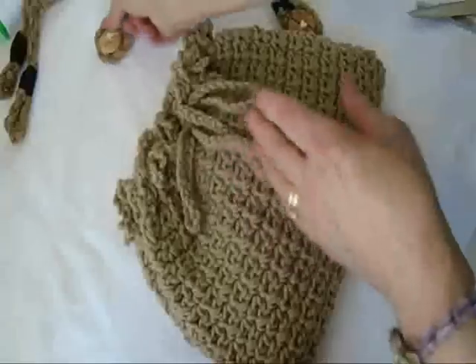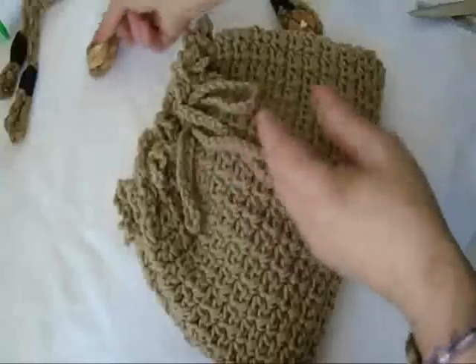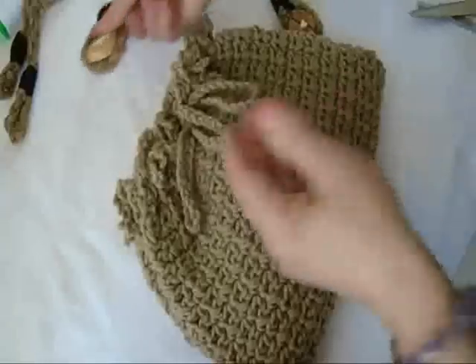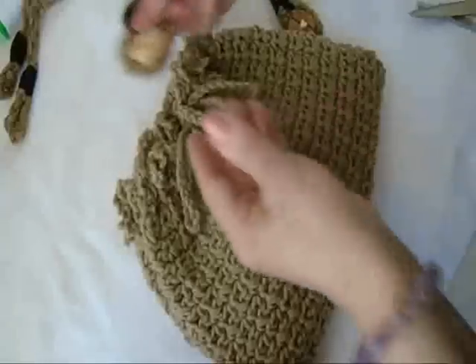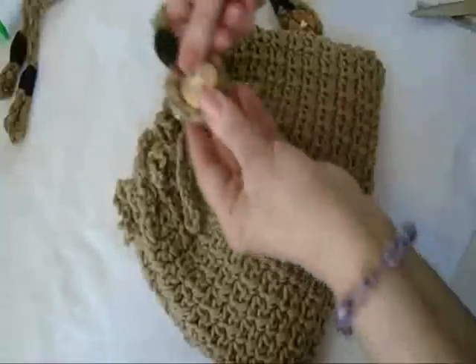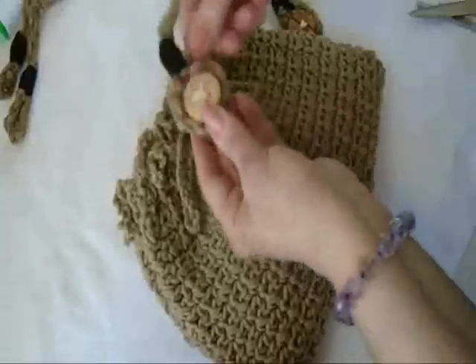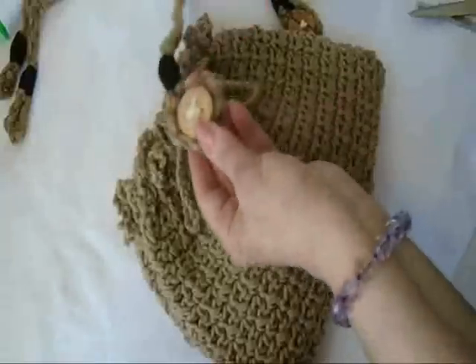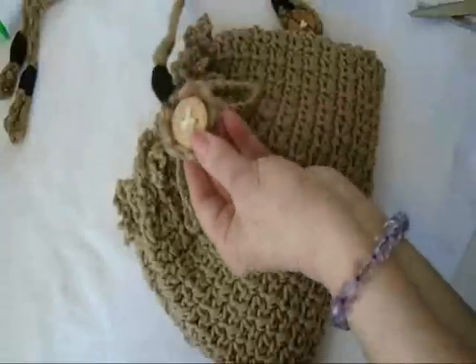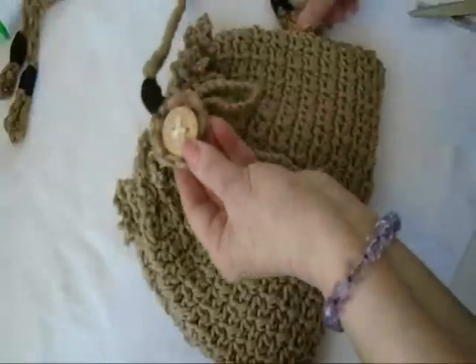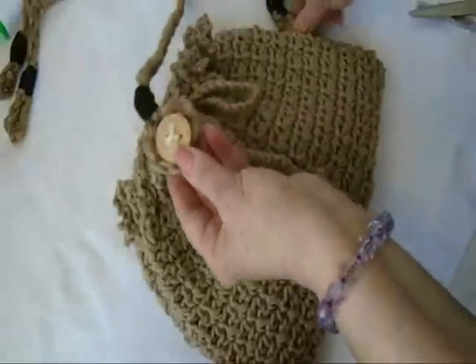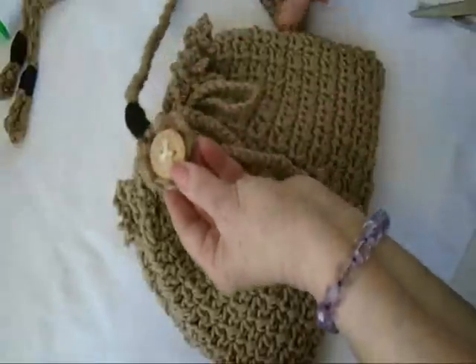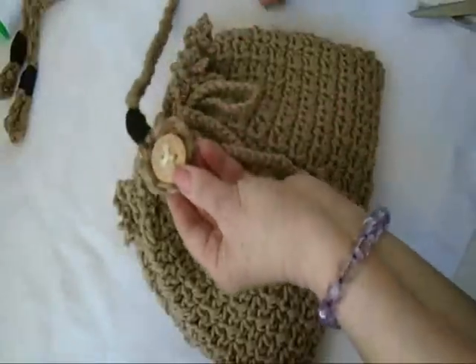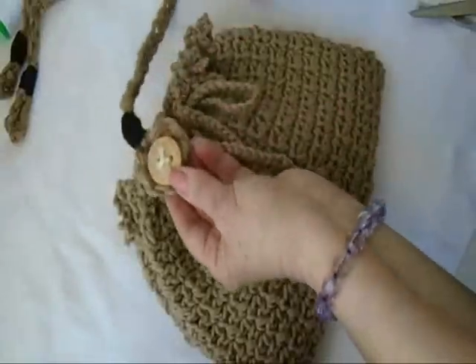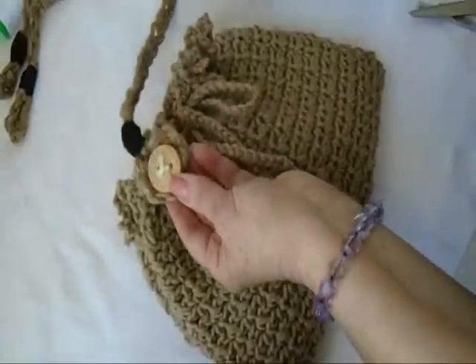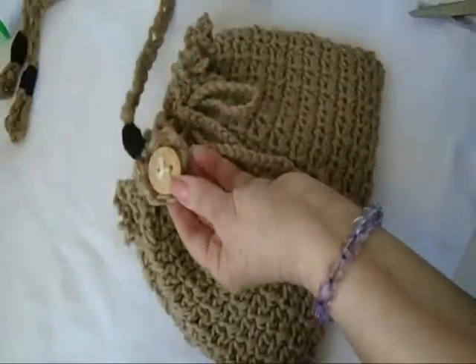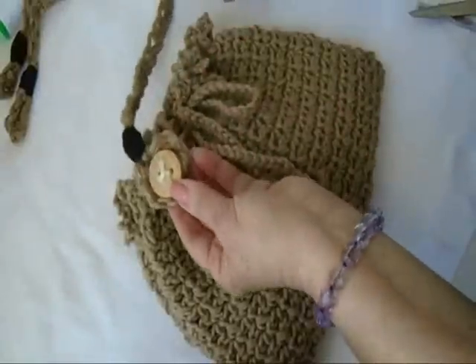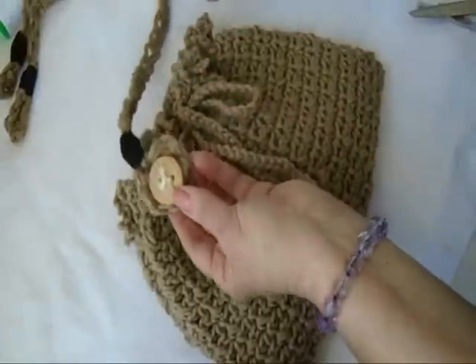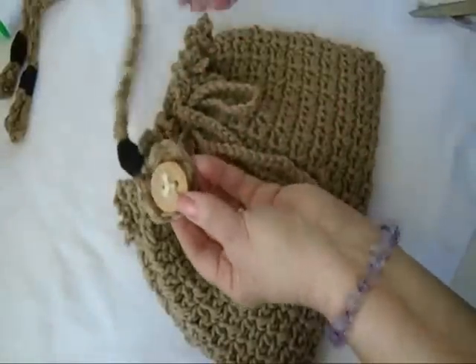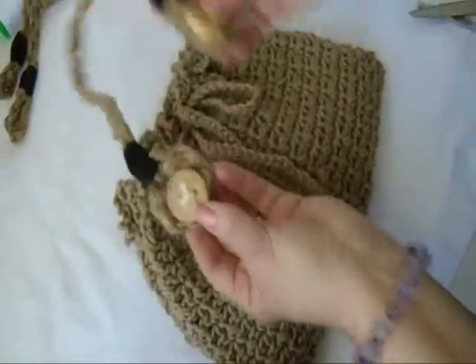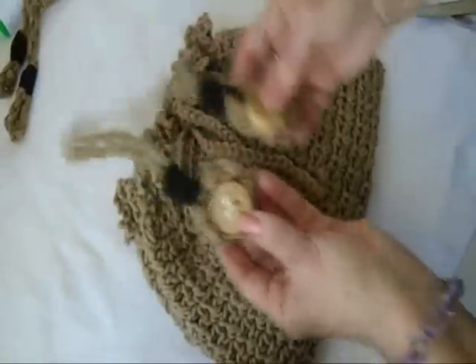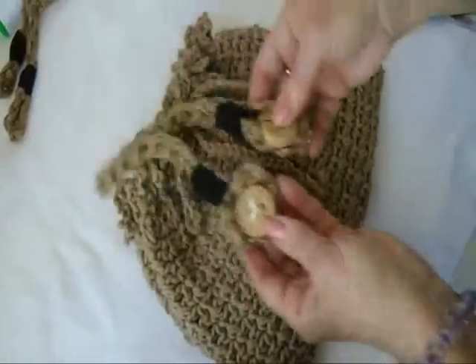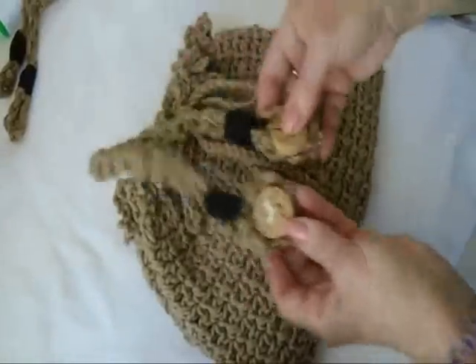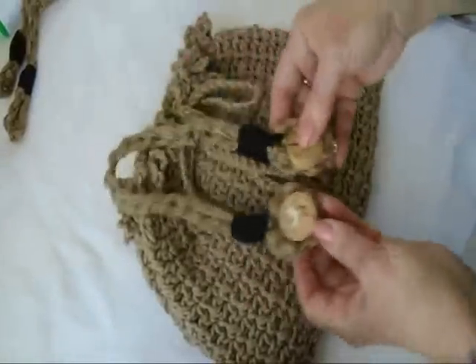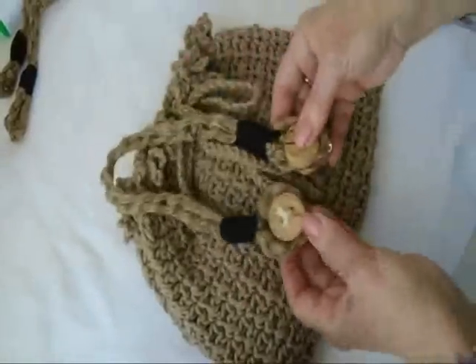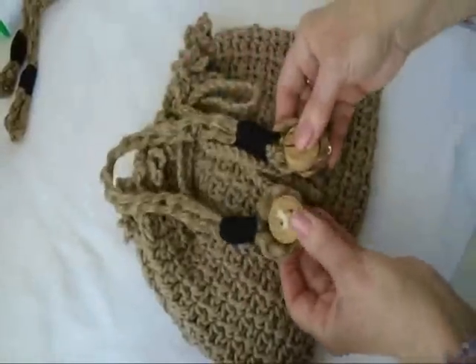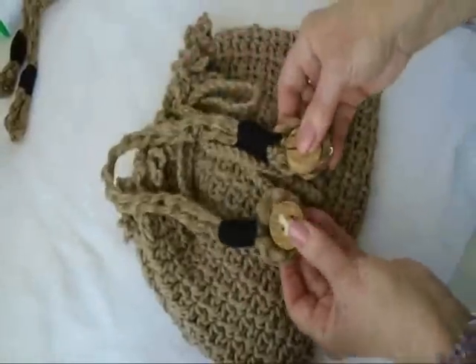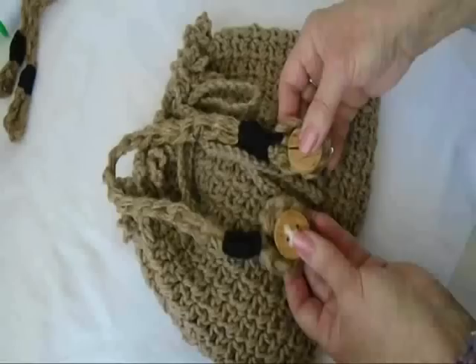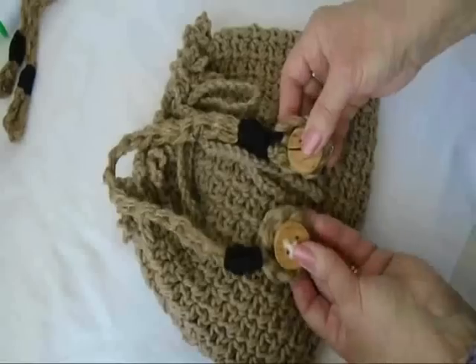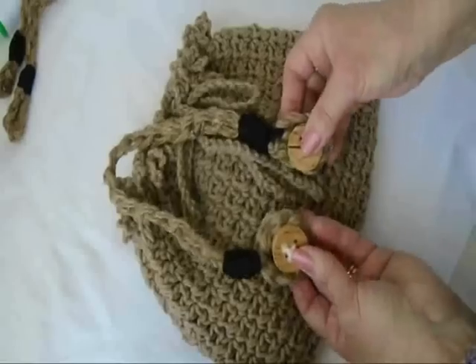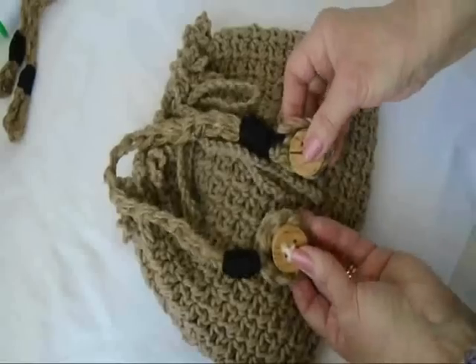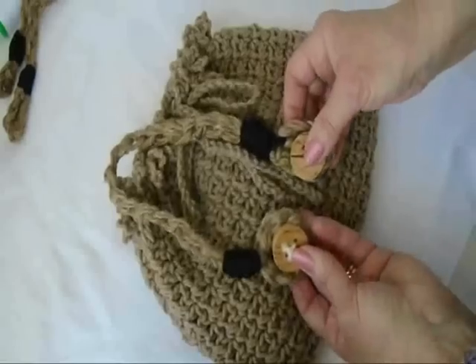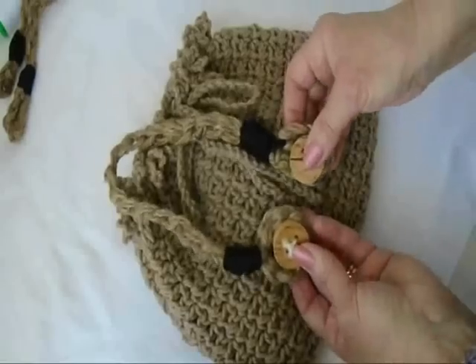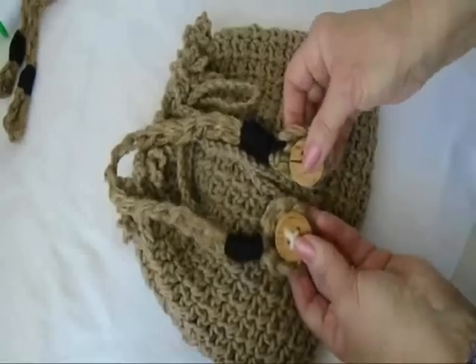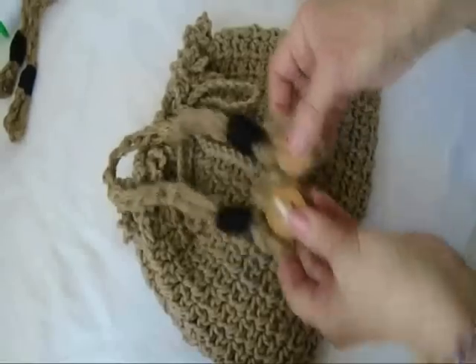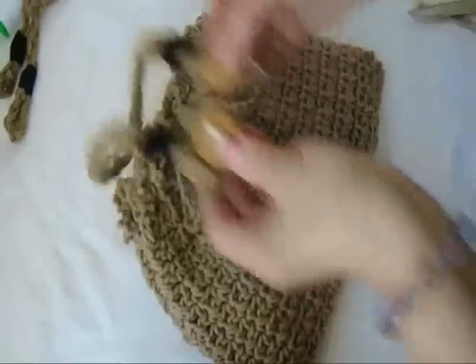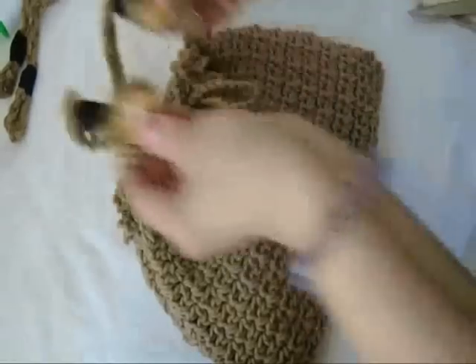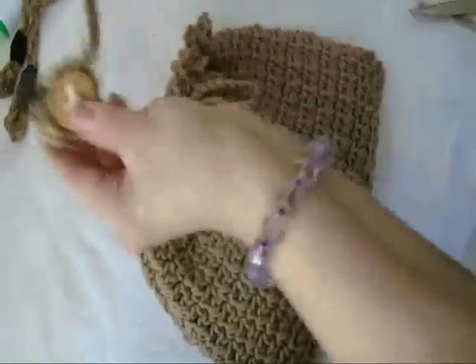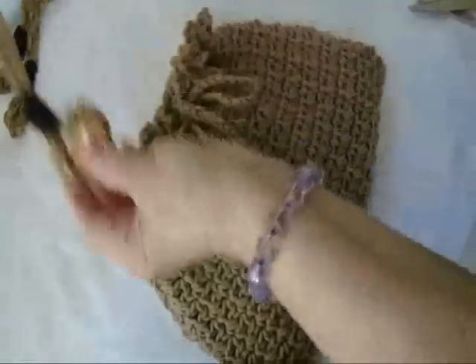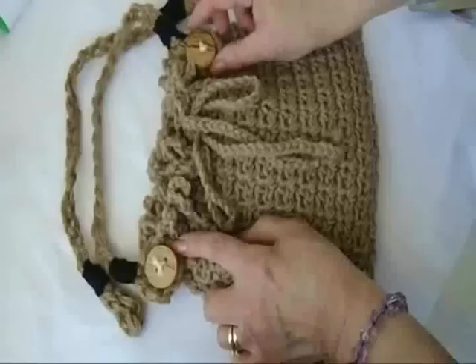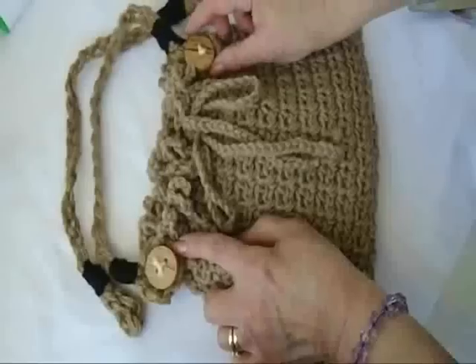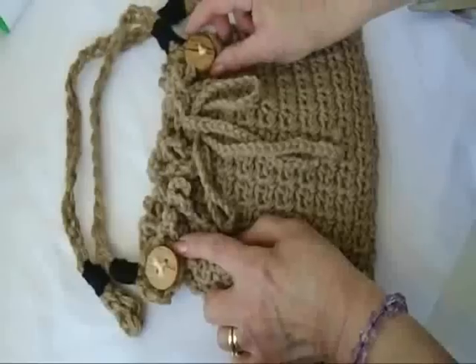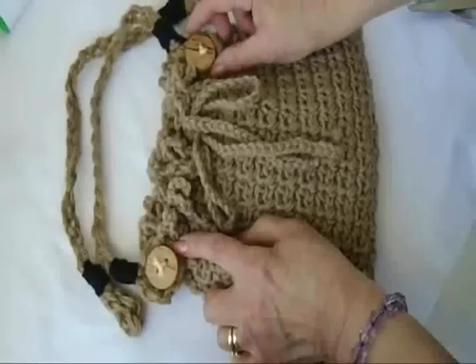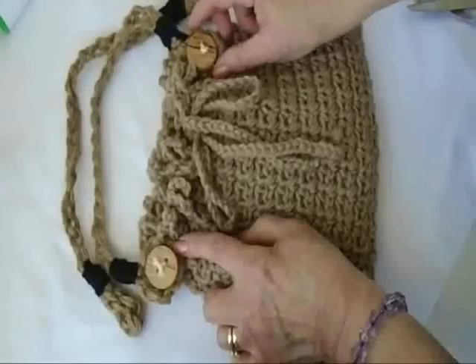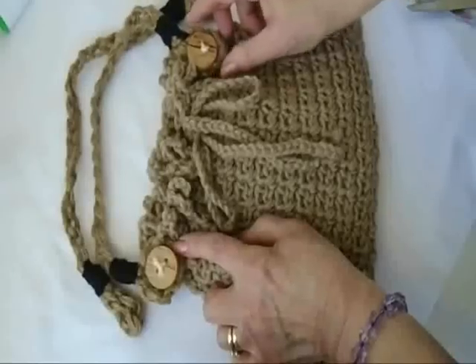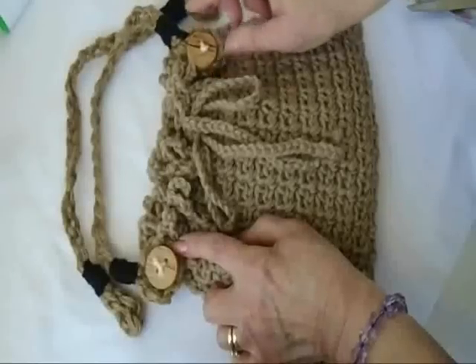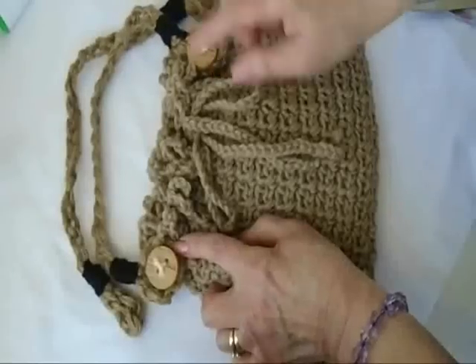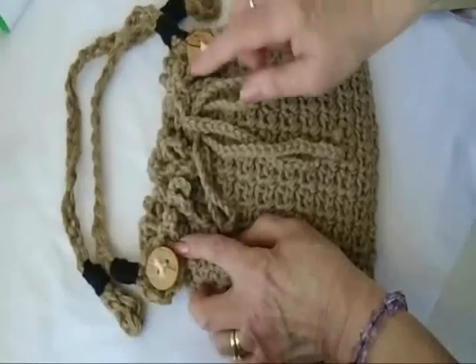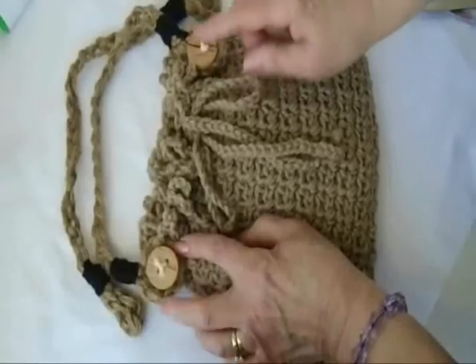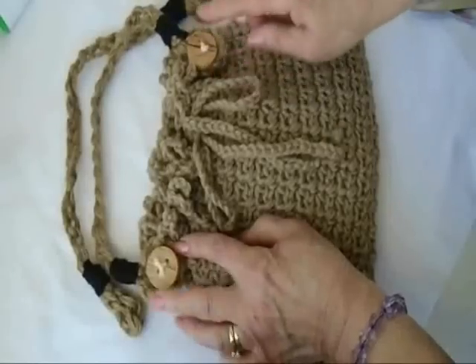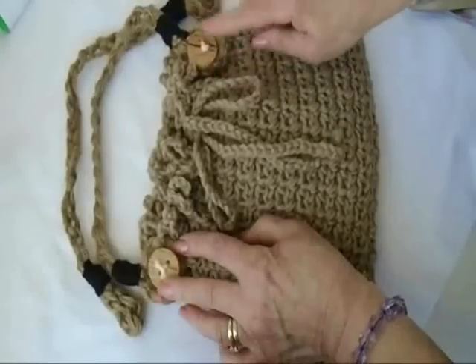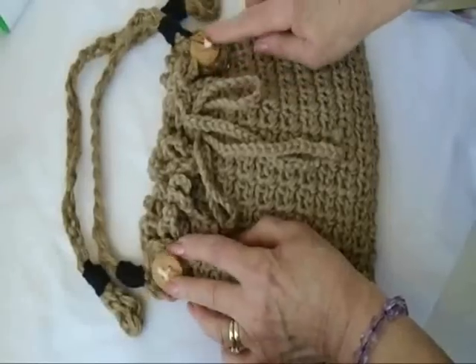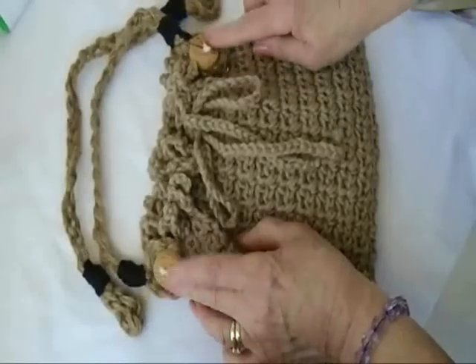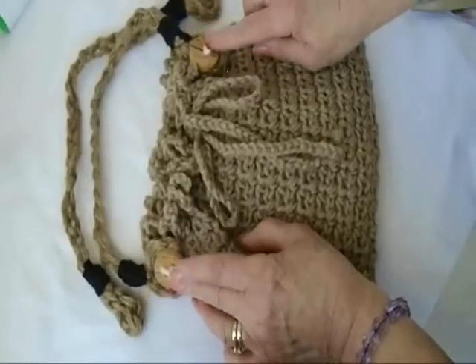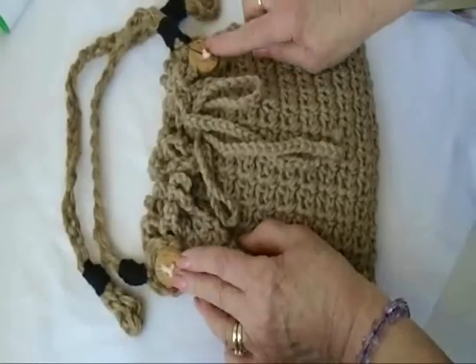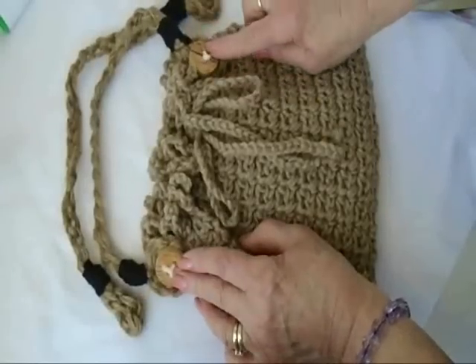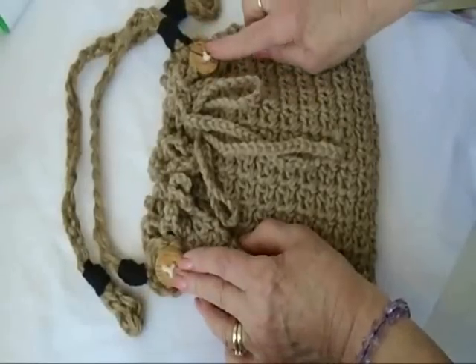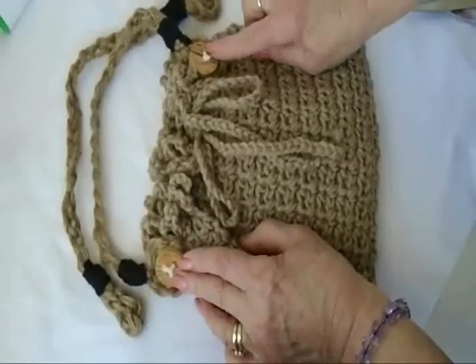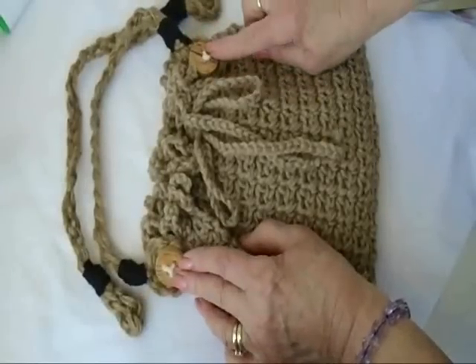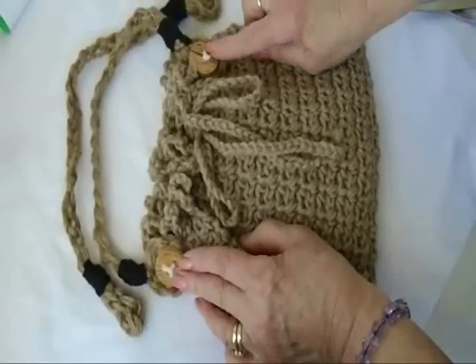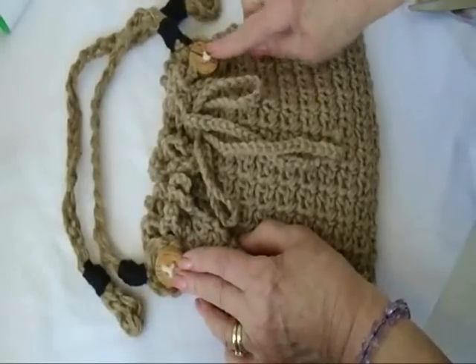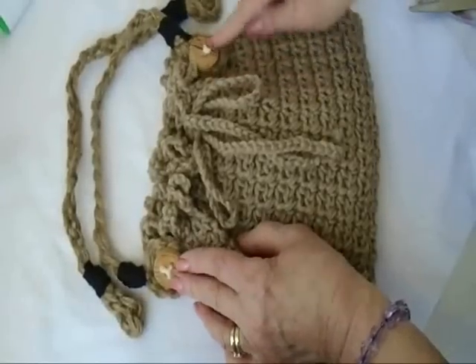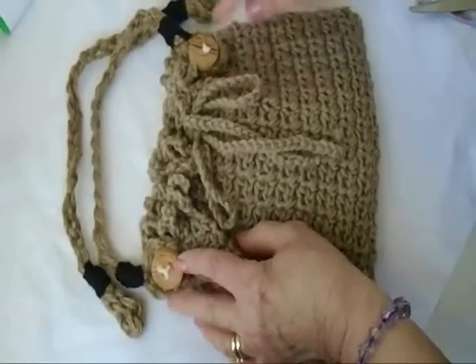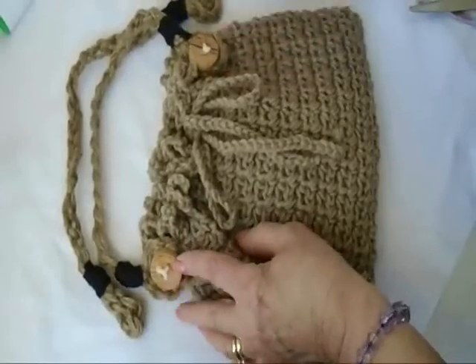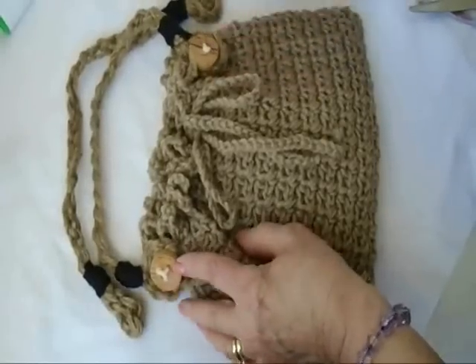For the bag handles, I have another video on how to make these bag handles — click on the next link to find out how to make them.